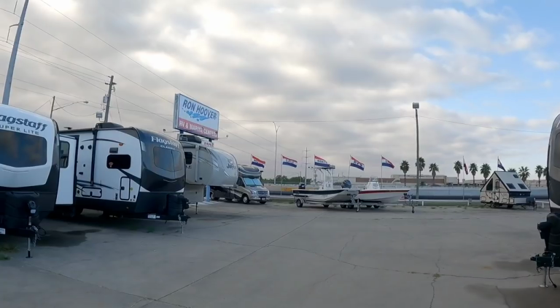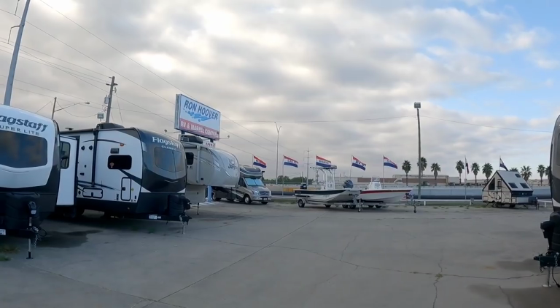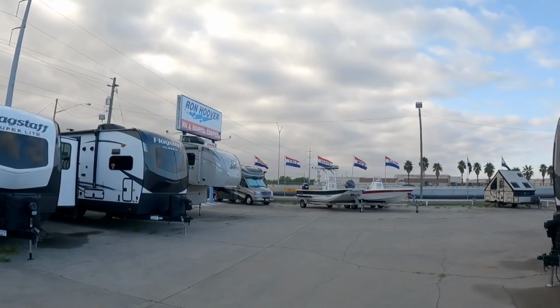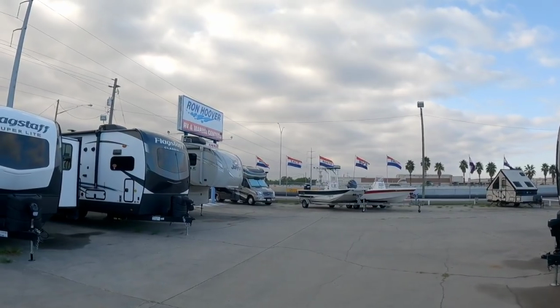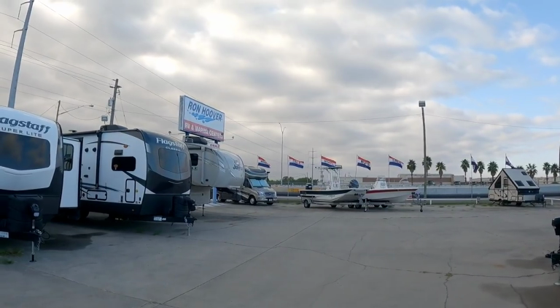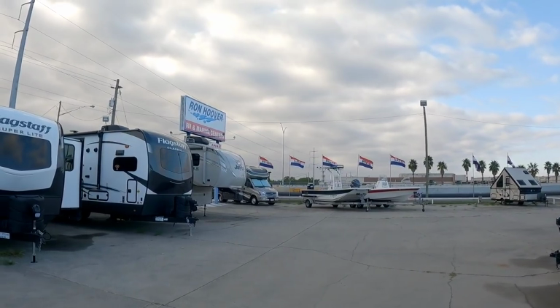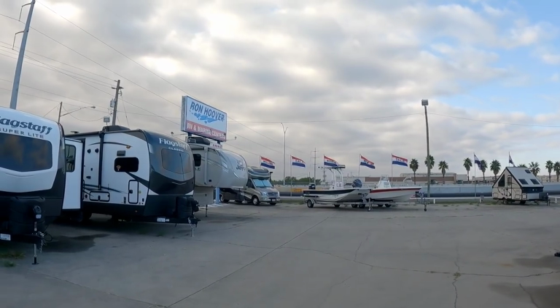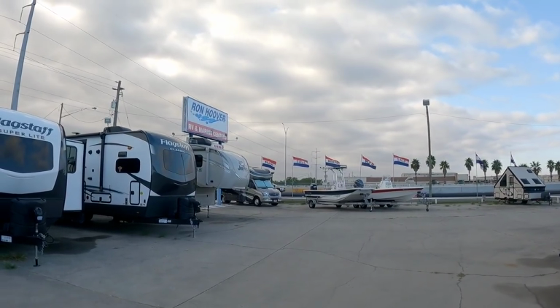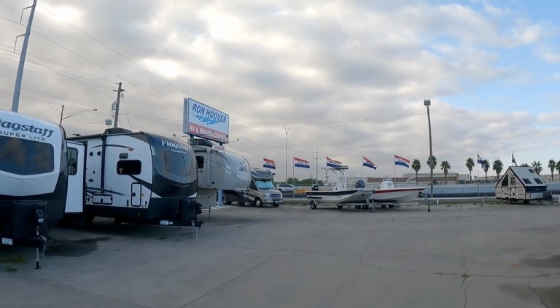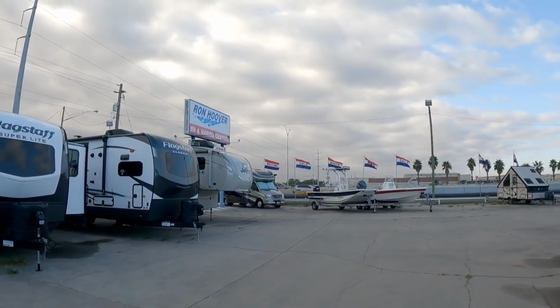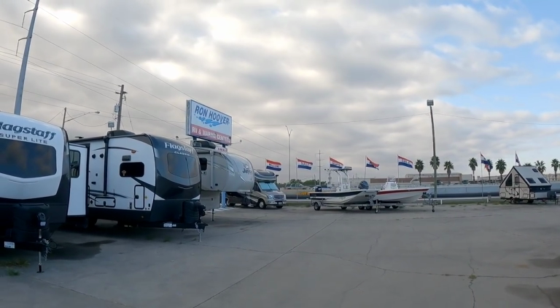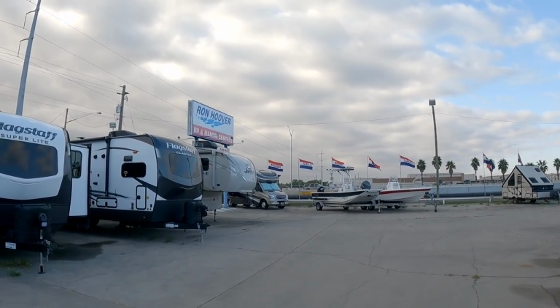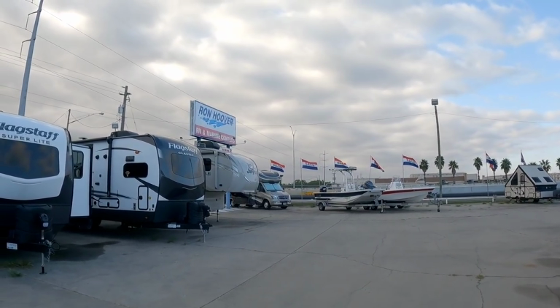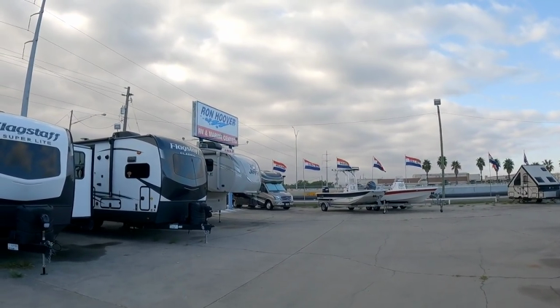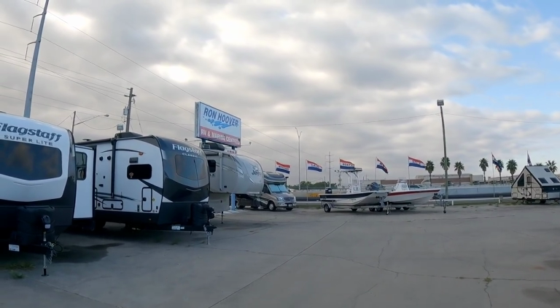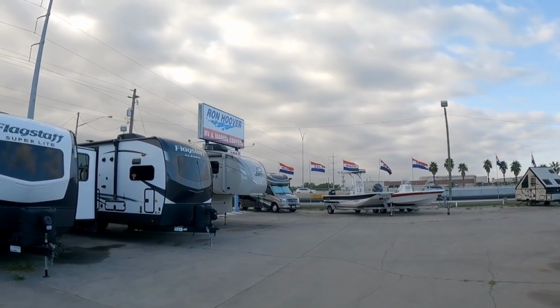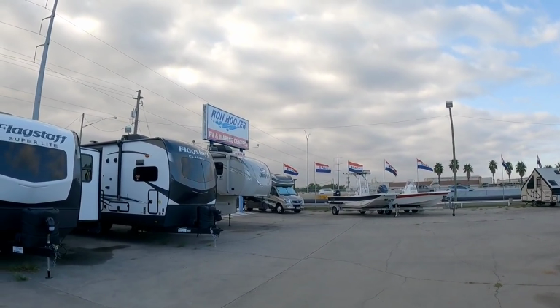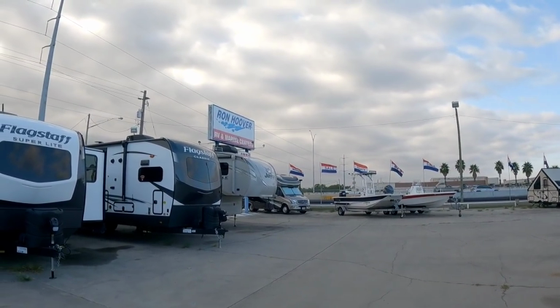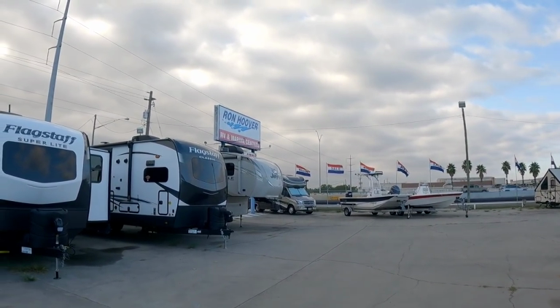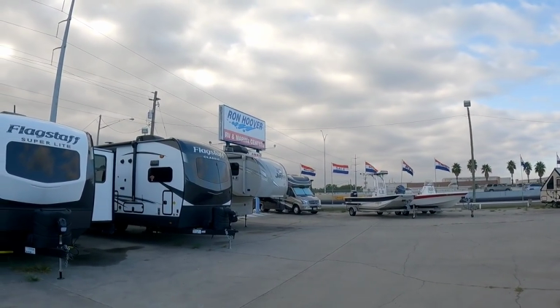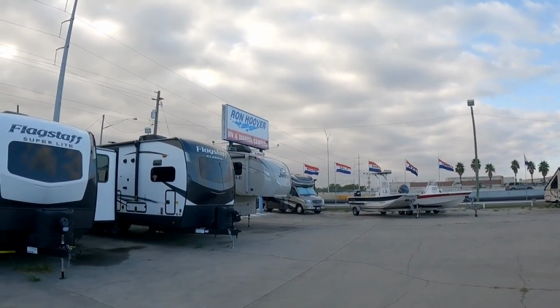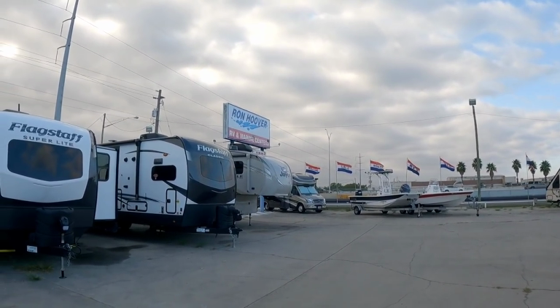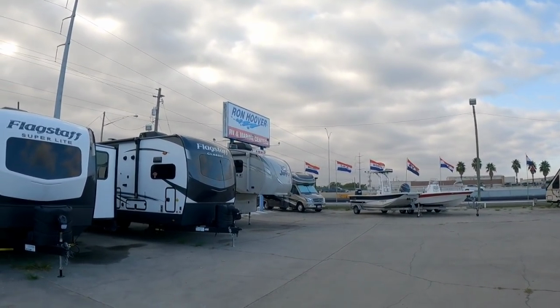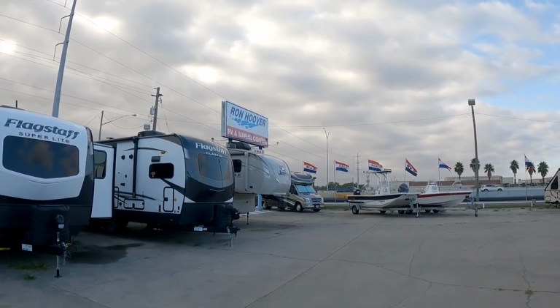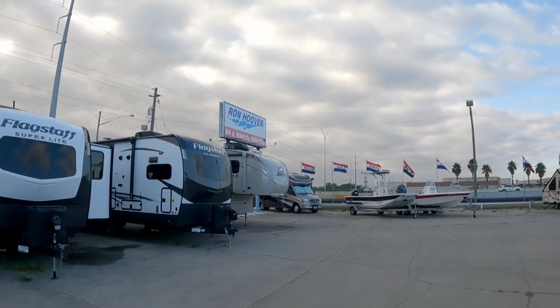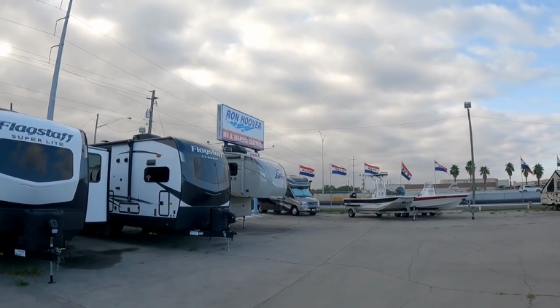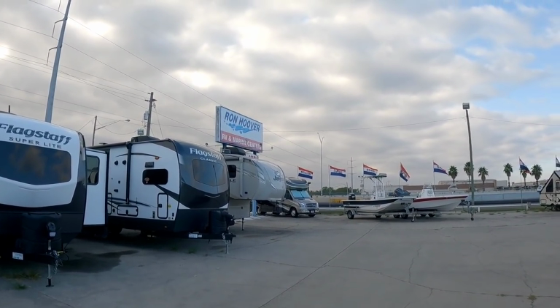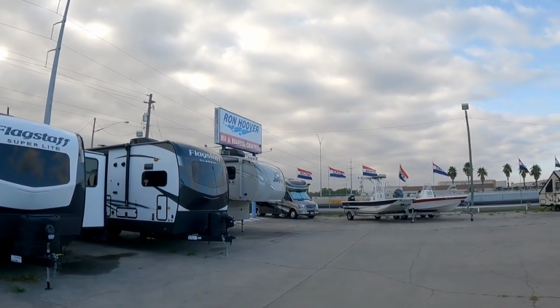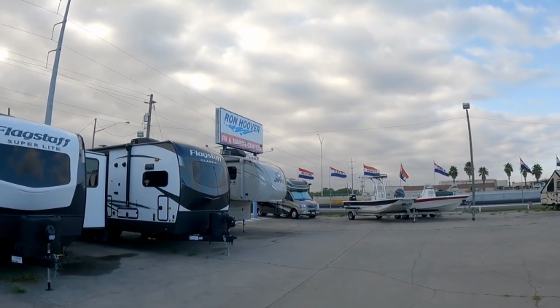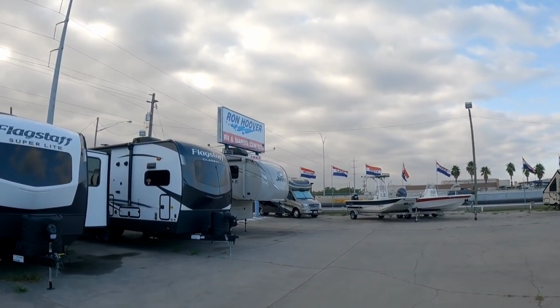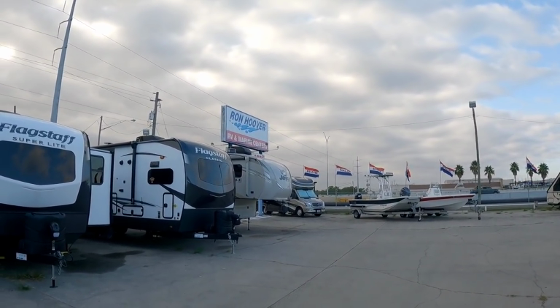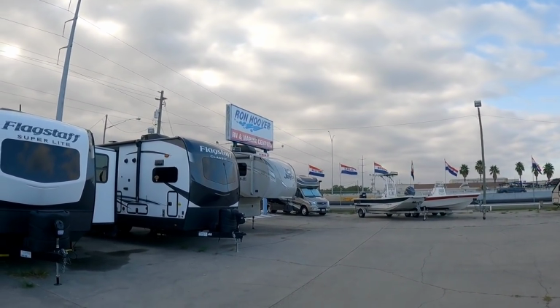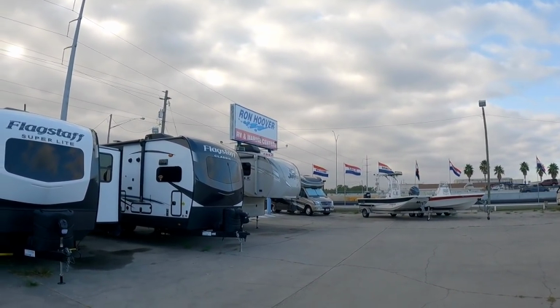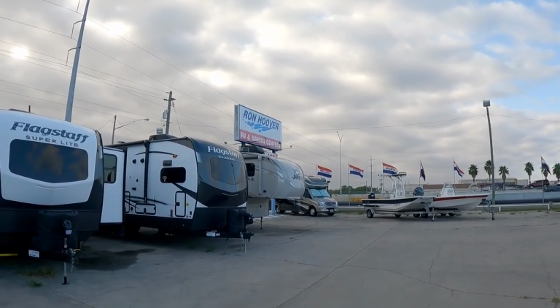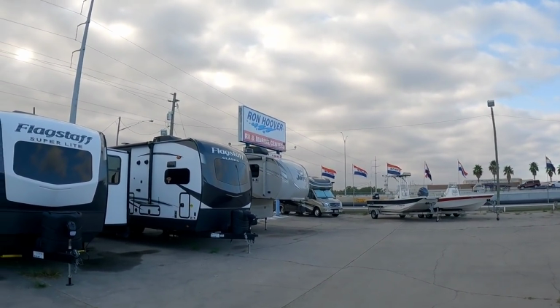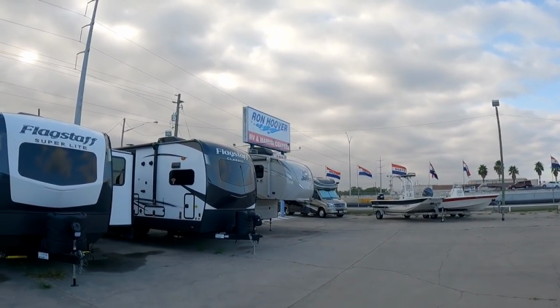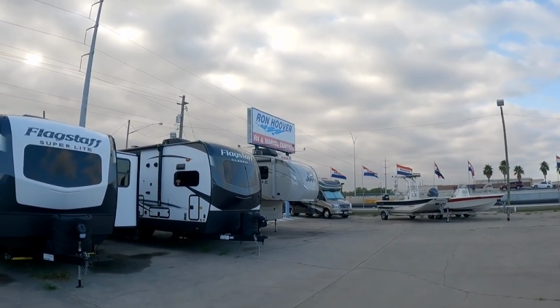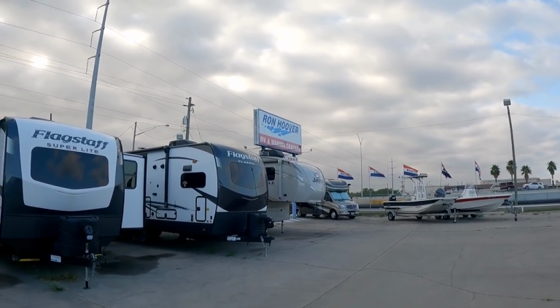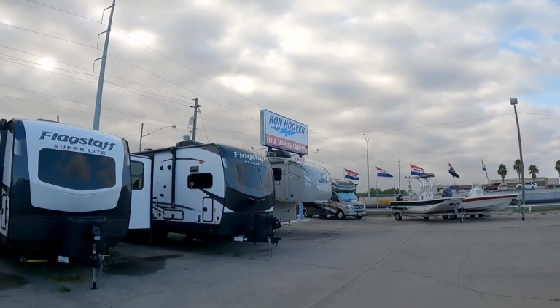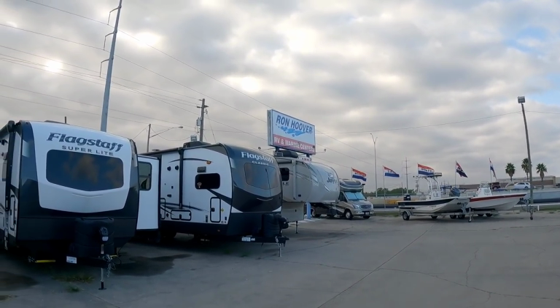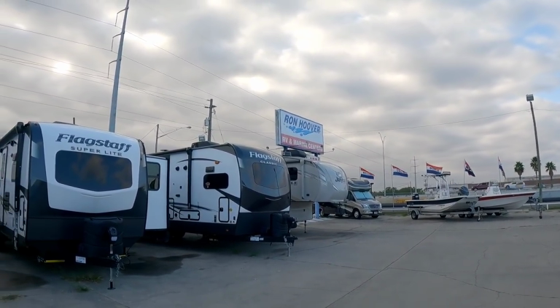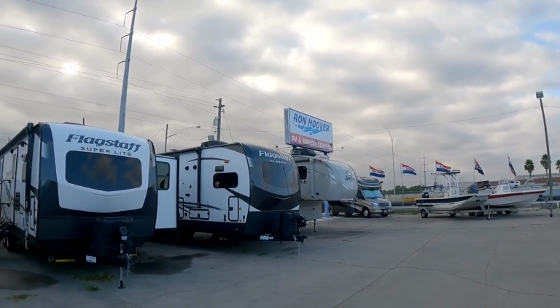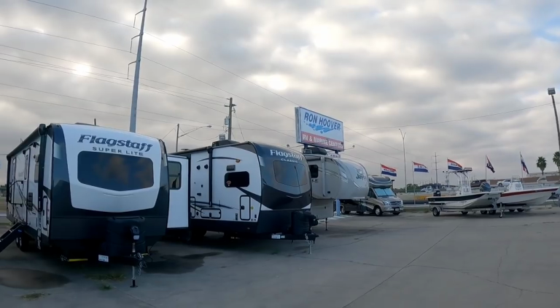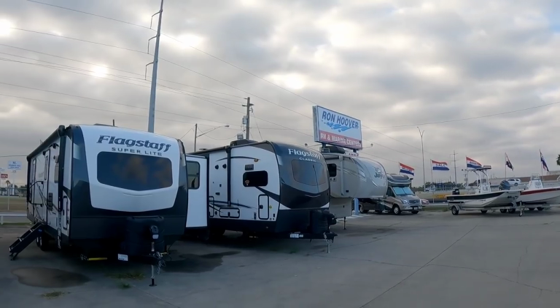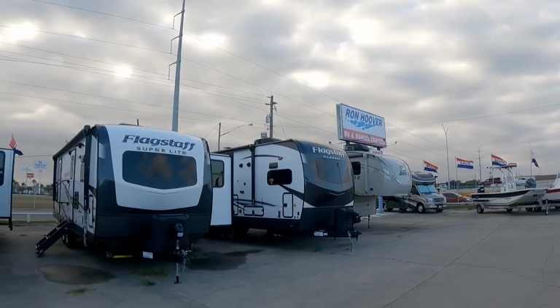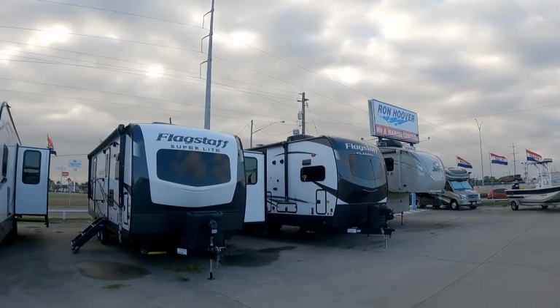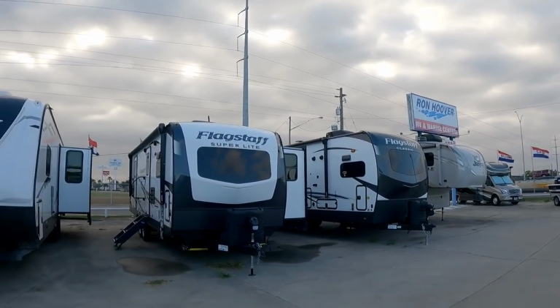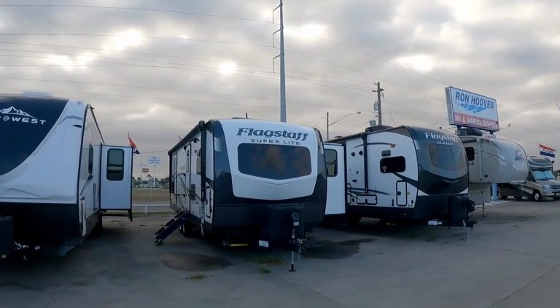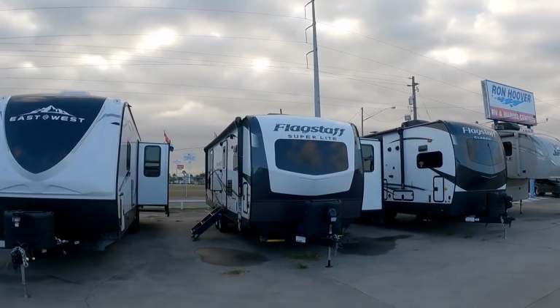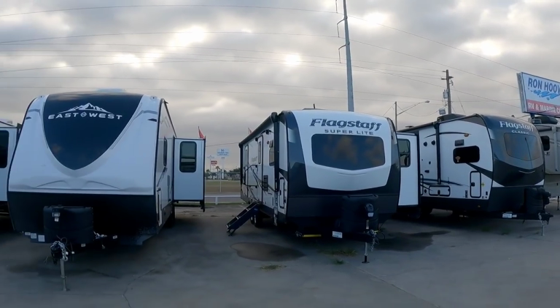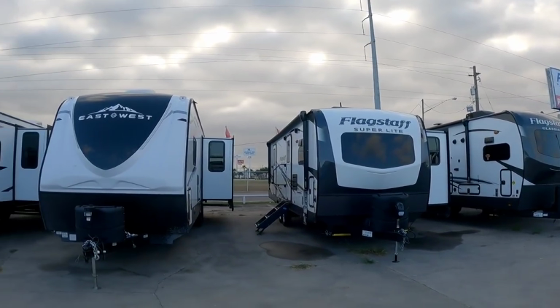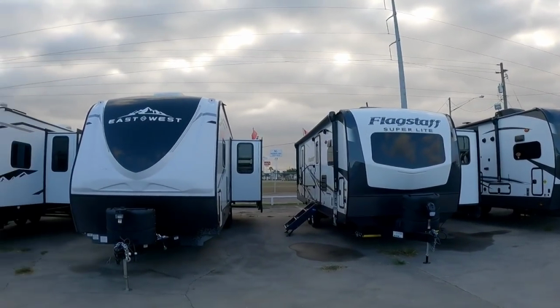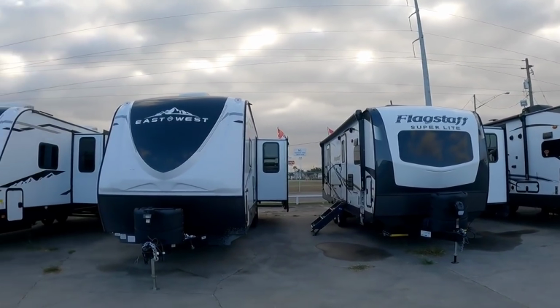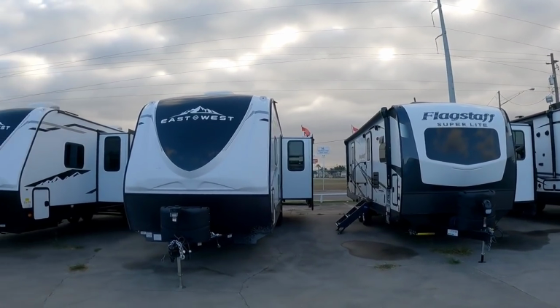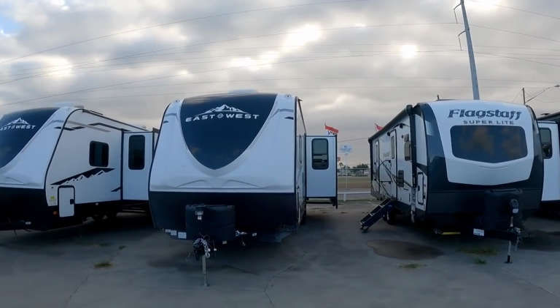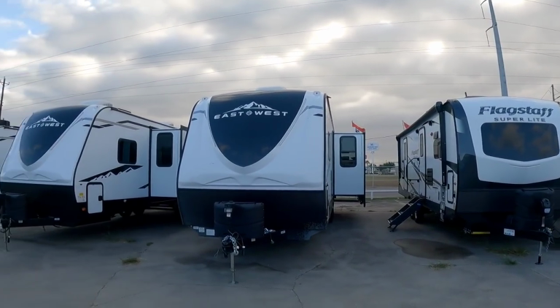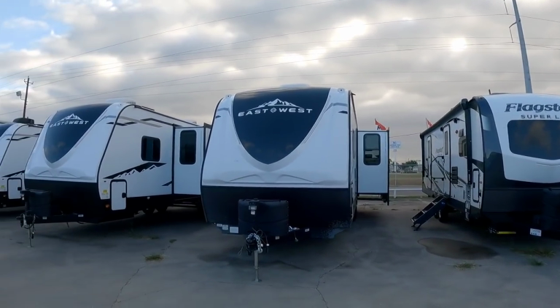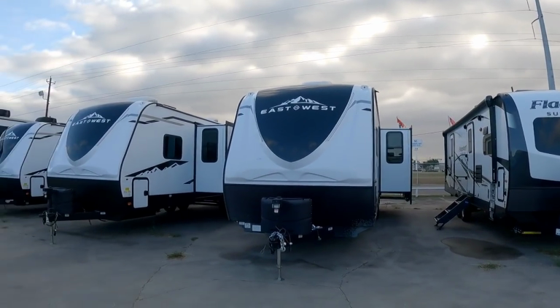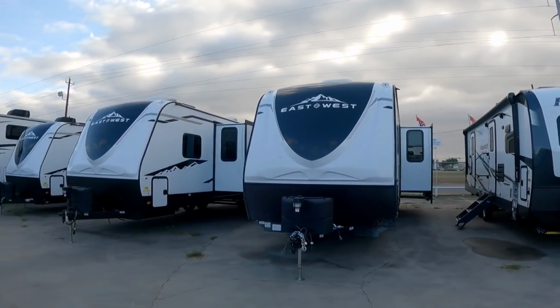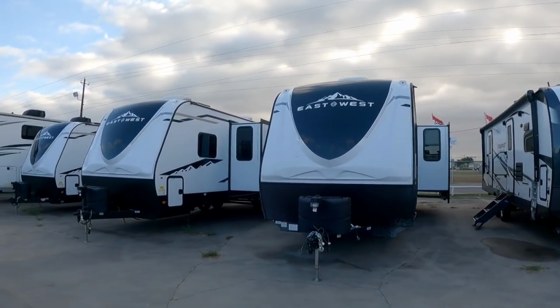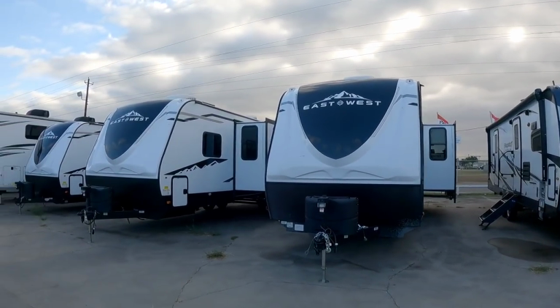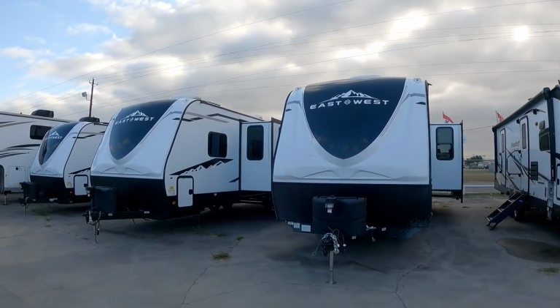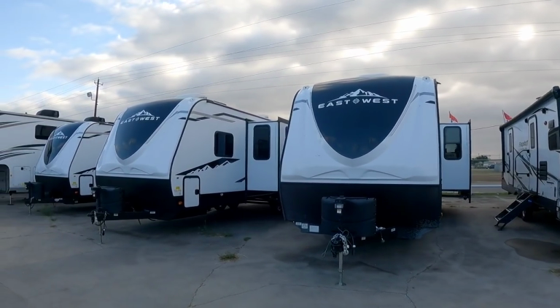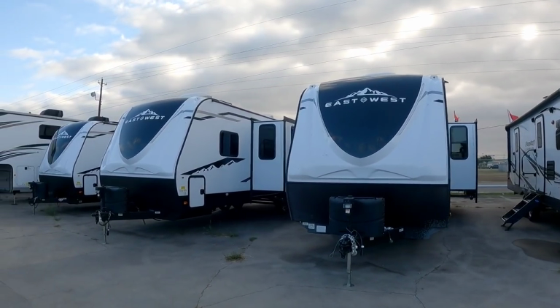What's going on guys? So today we are out here at Ron Hoover RV and Marine in Corpus Christi, Texas and we're going to take a look at a relatively new brand.